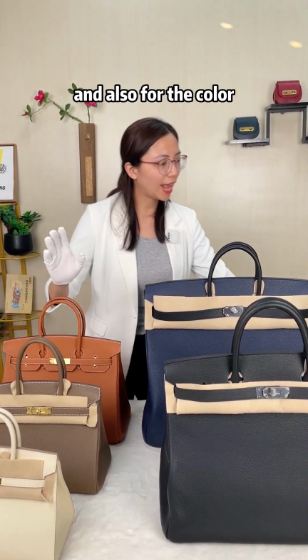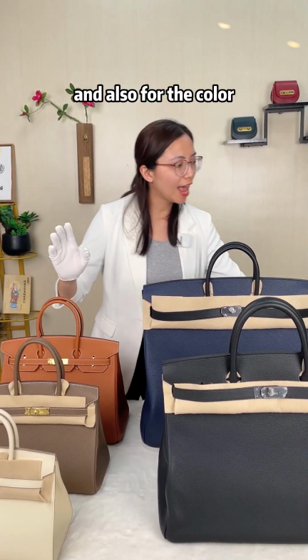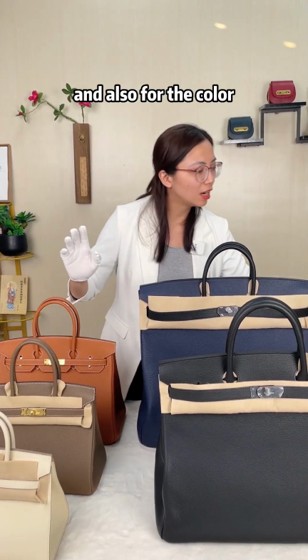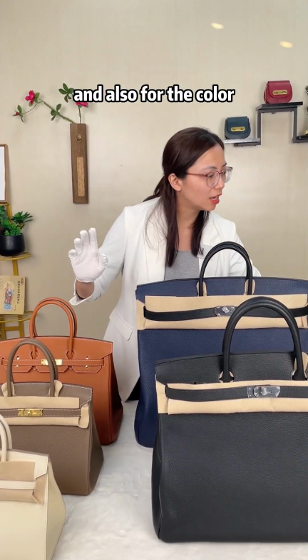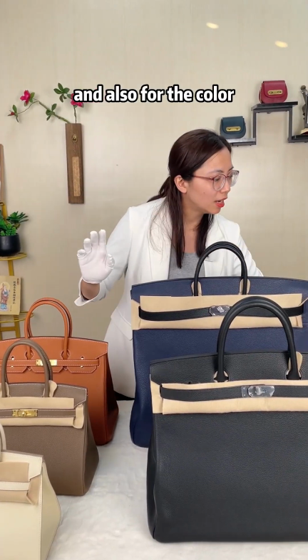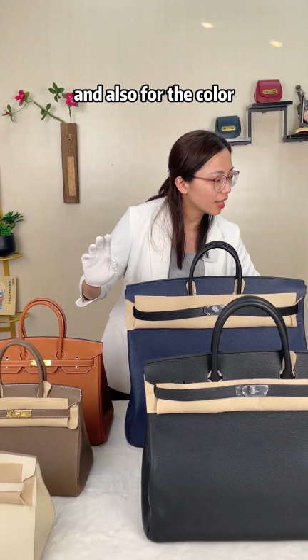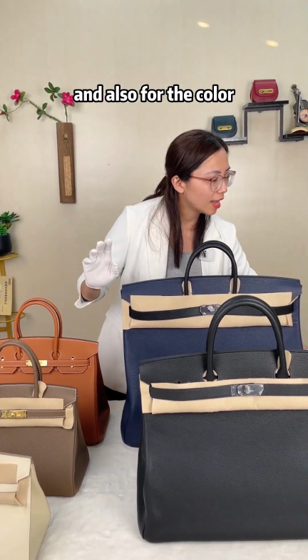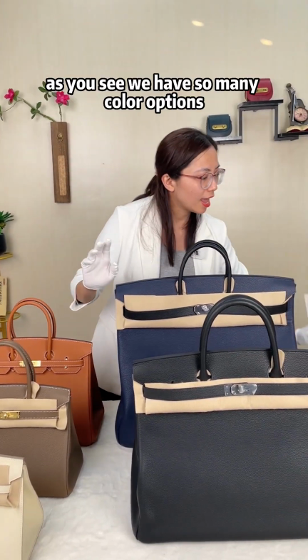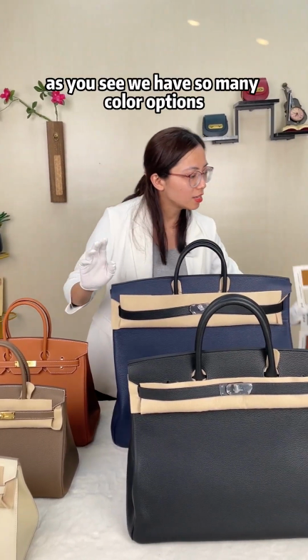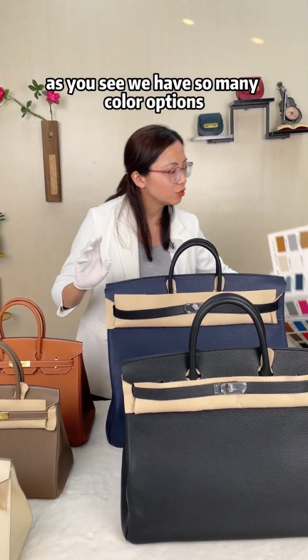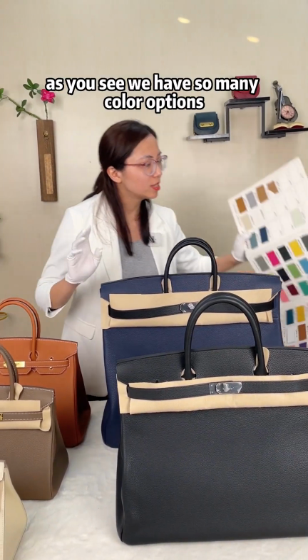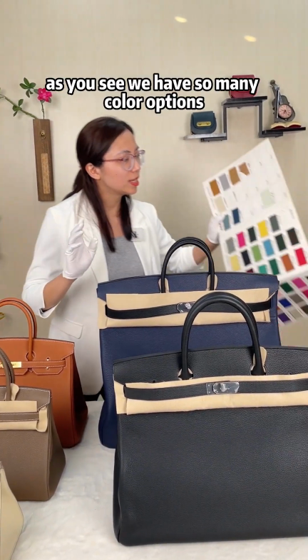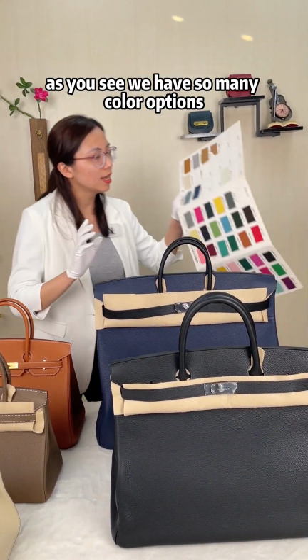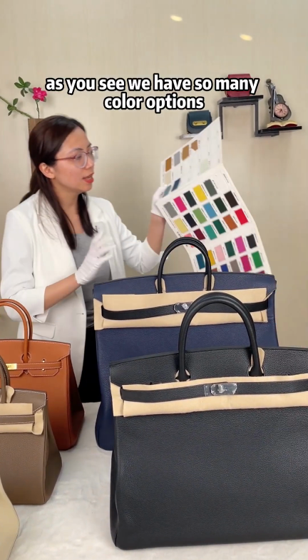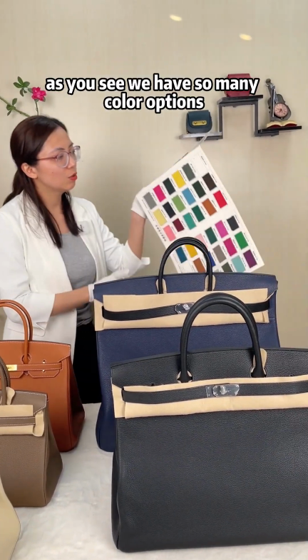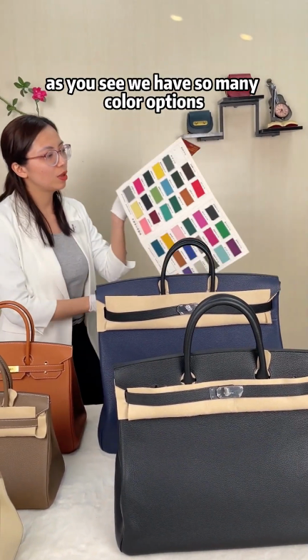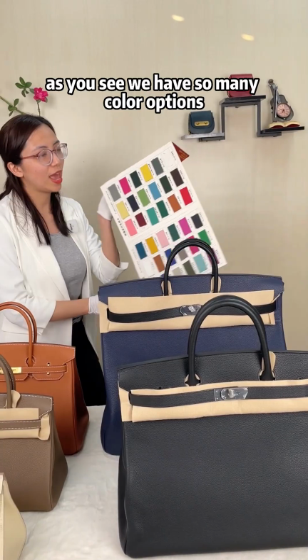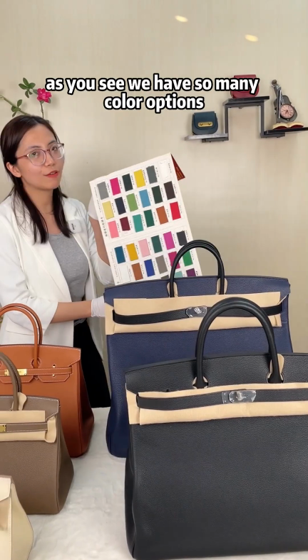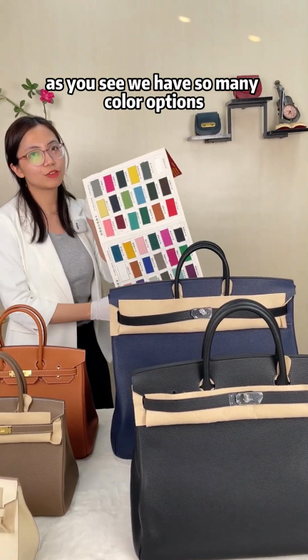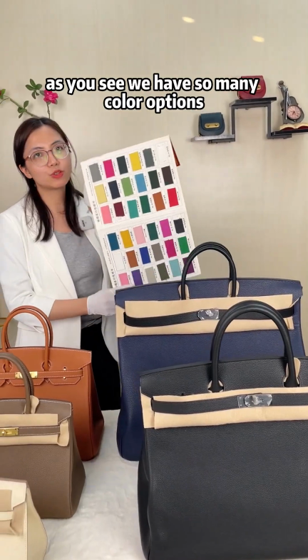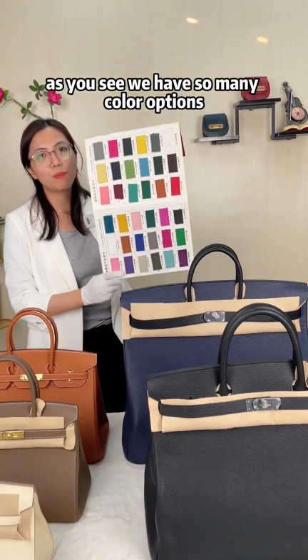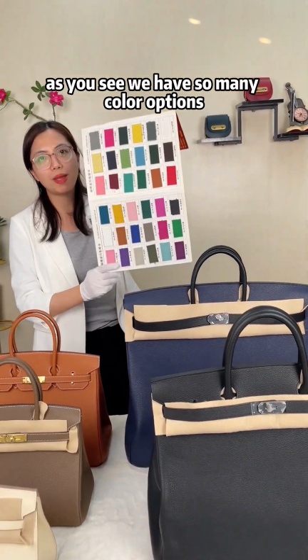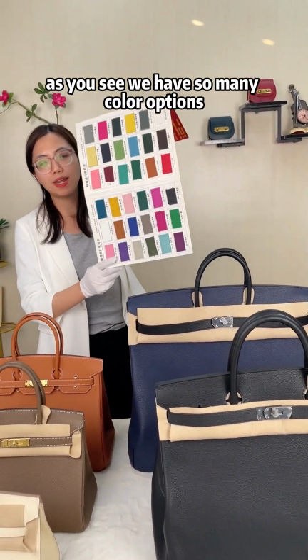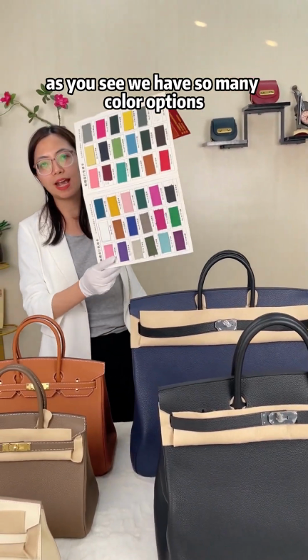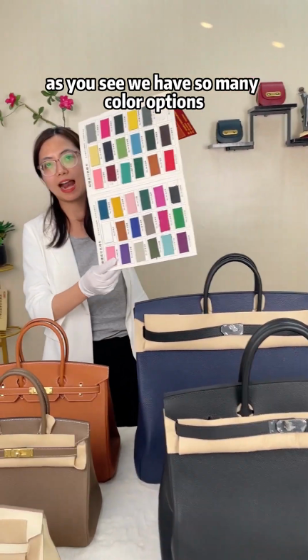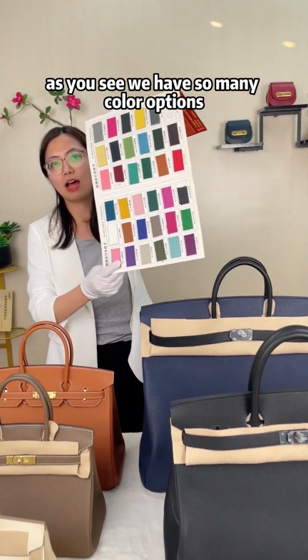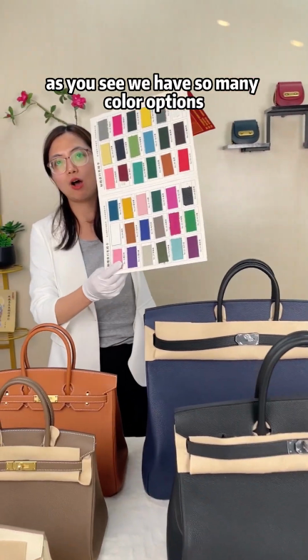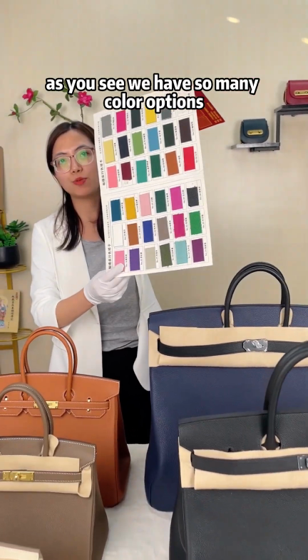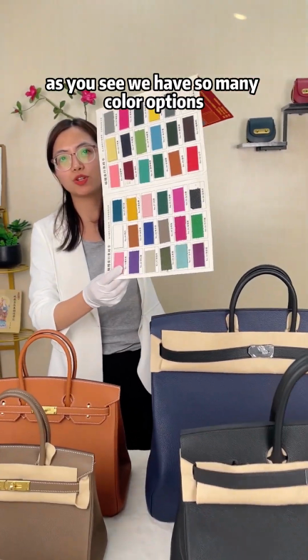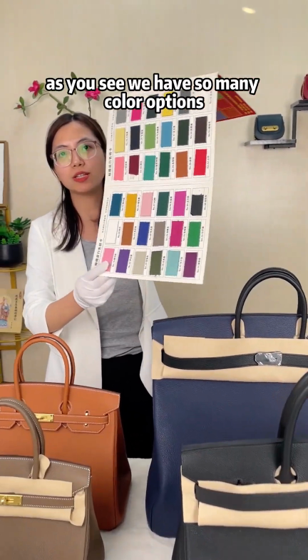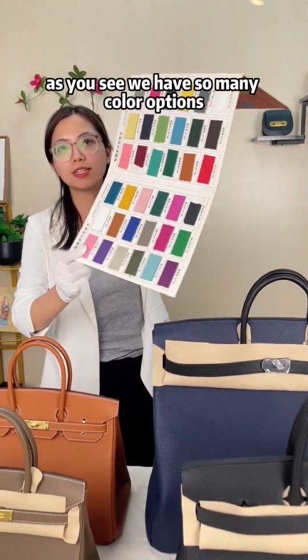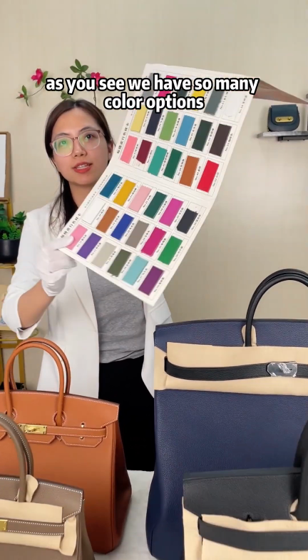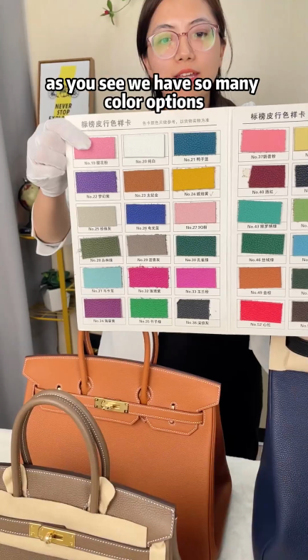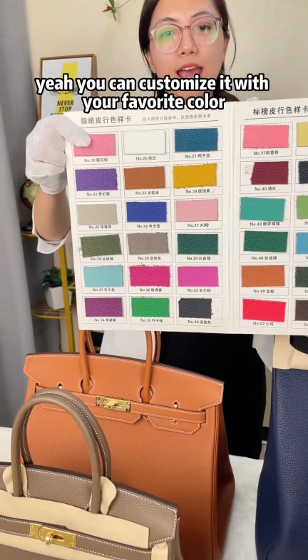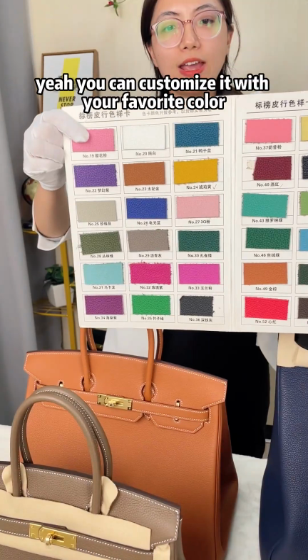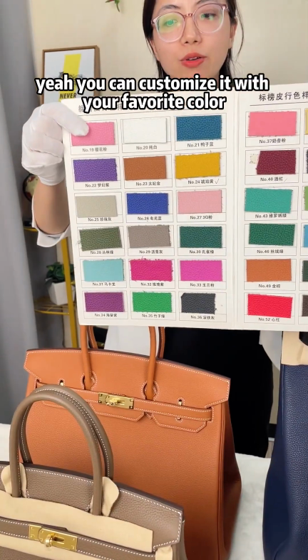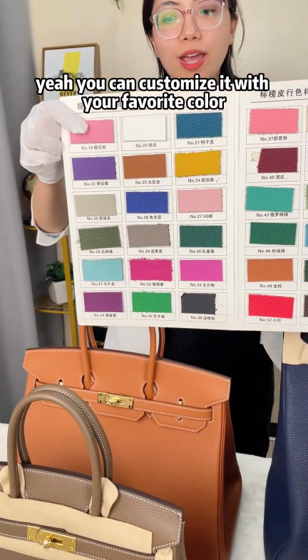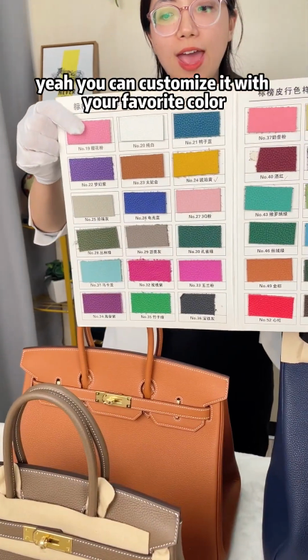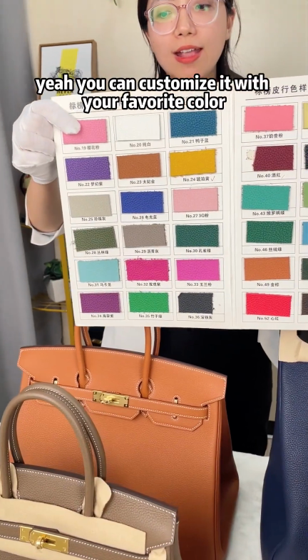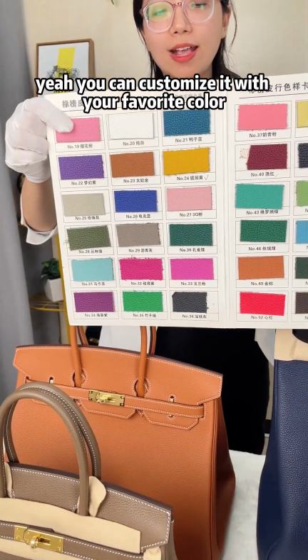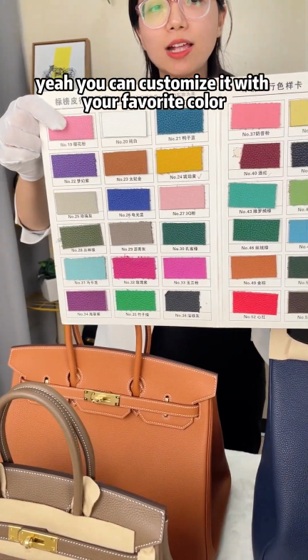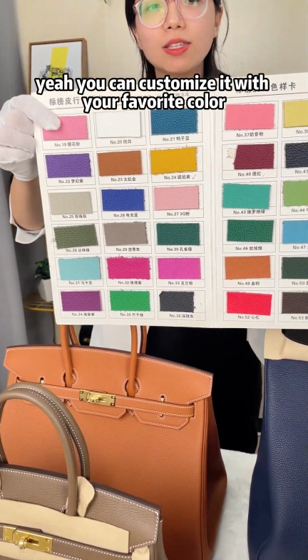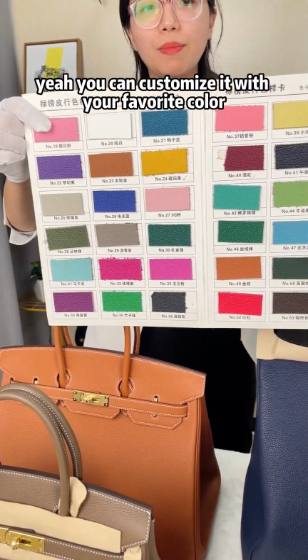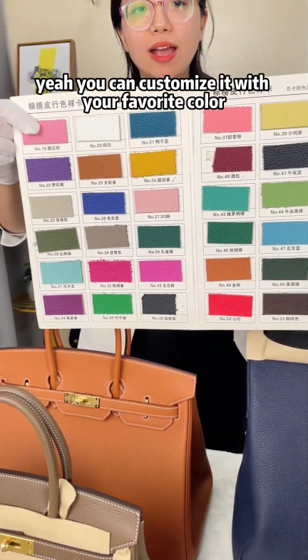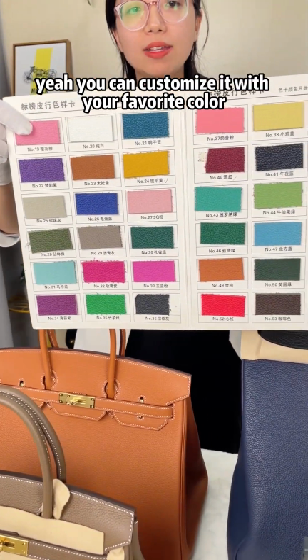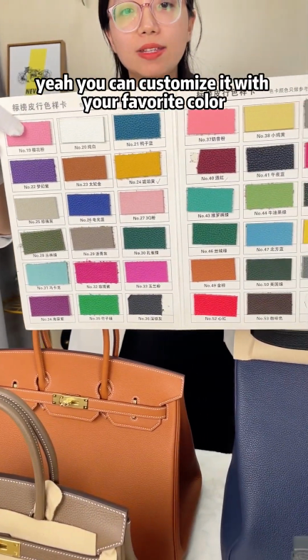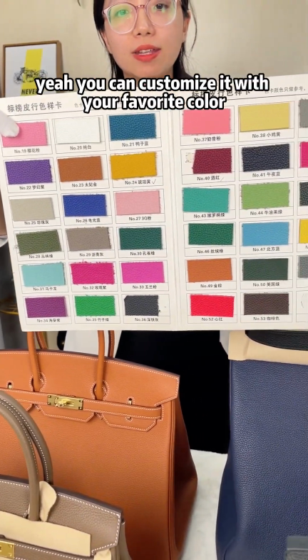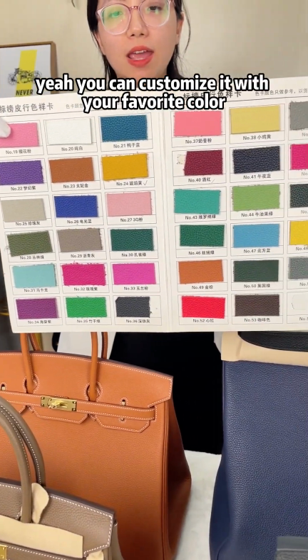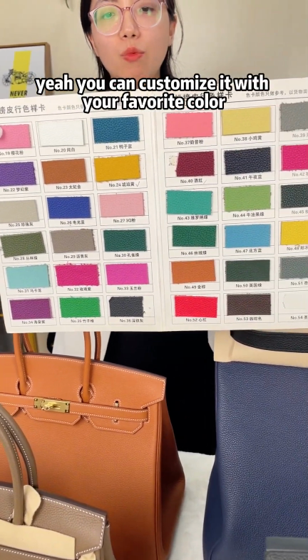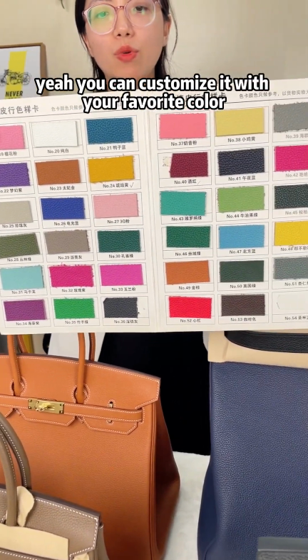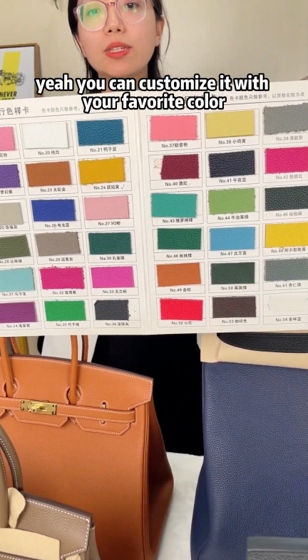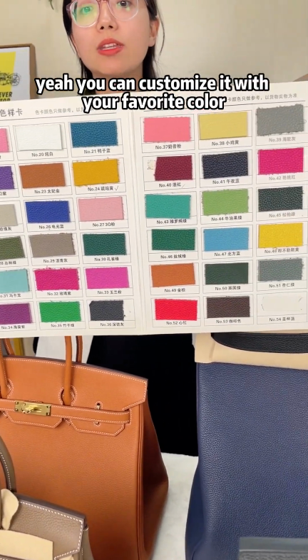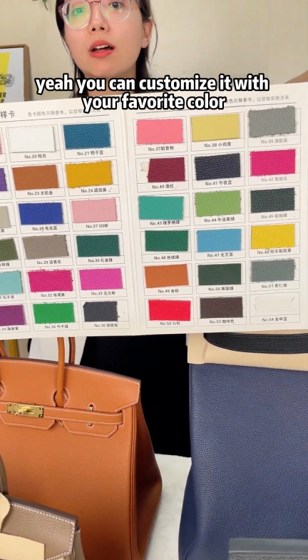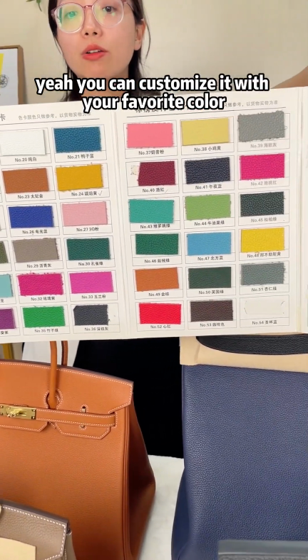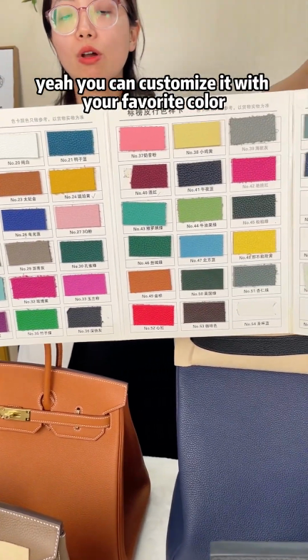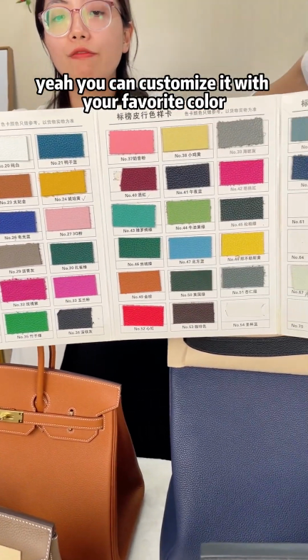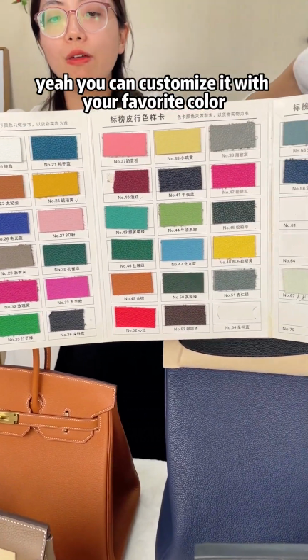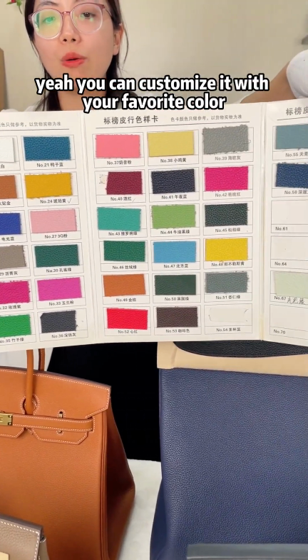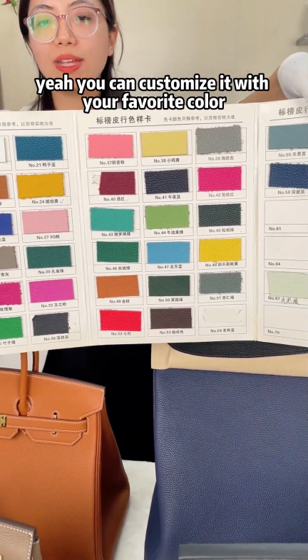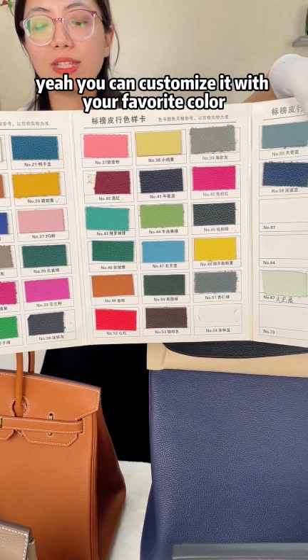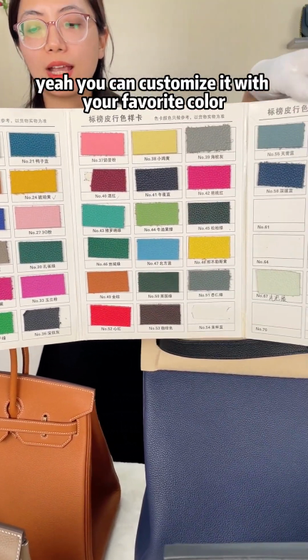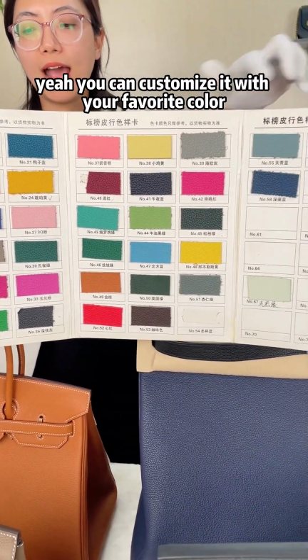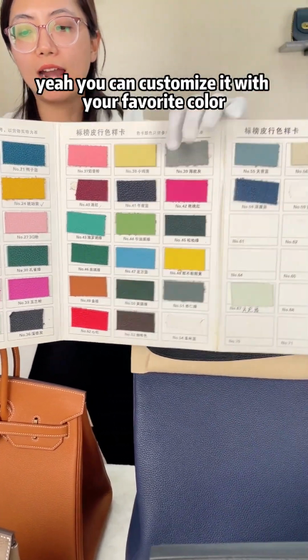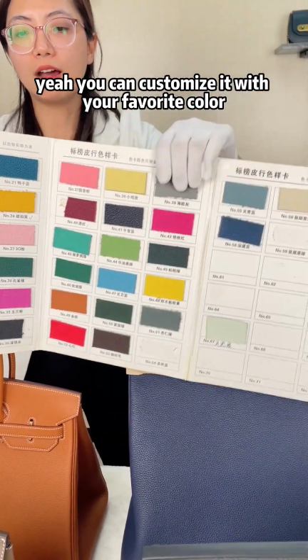As you can see, we have so many color options. You can customize the bag with your favorite color.